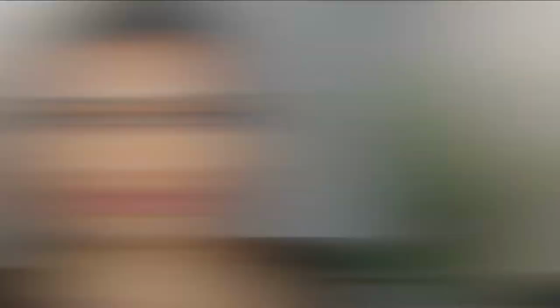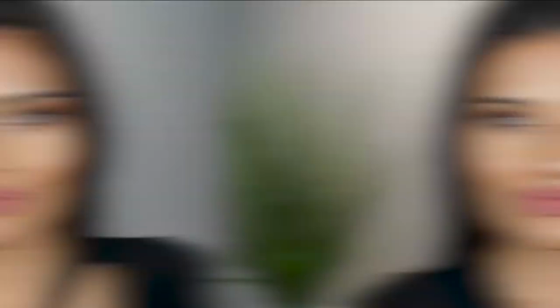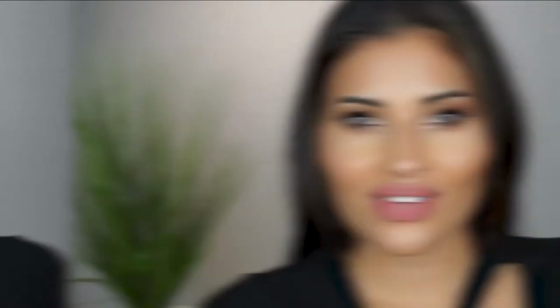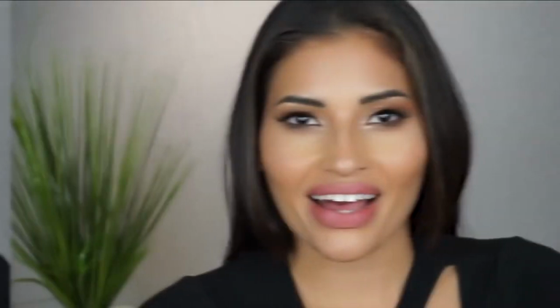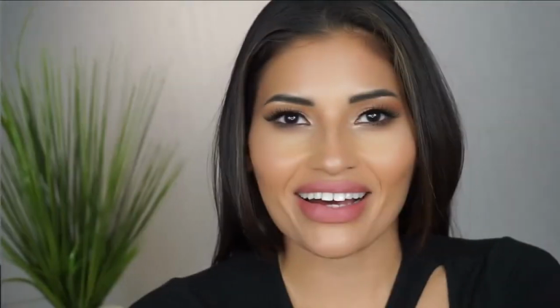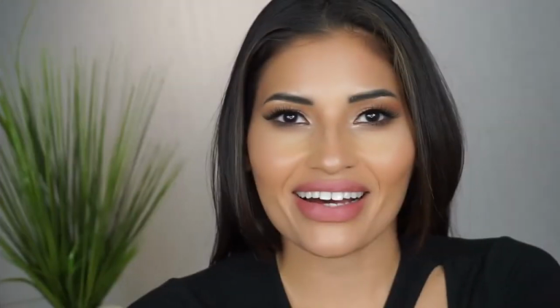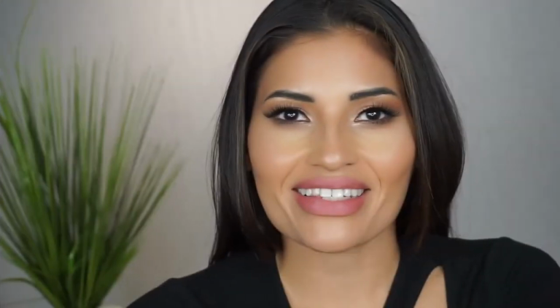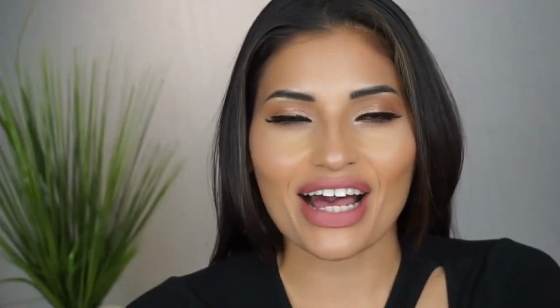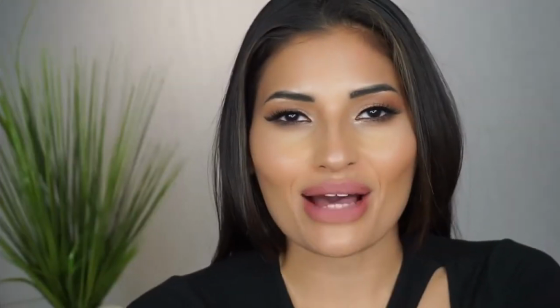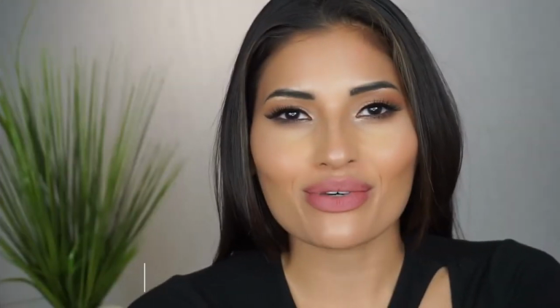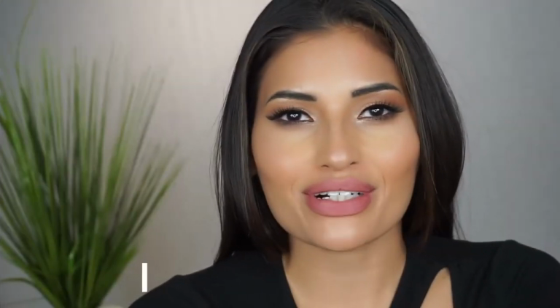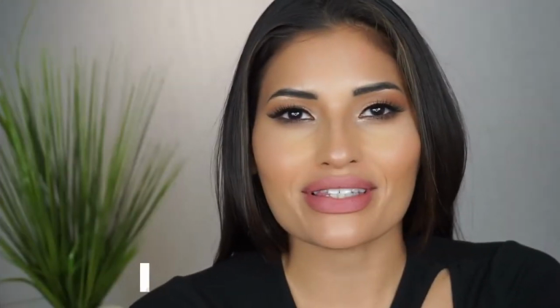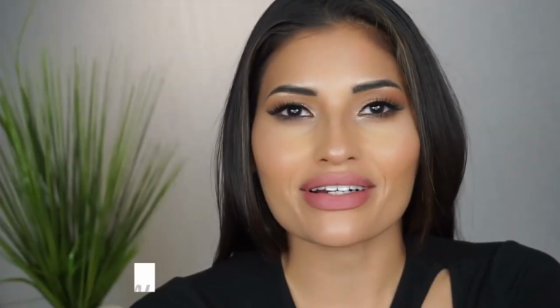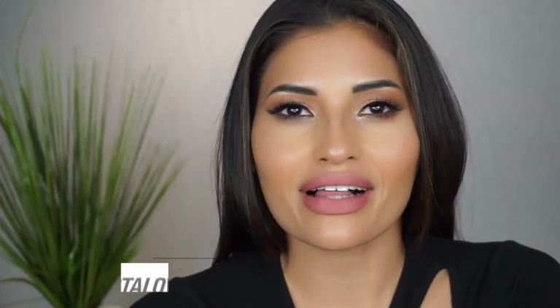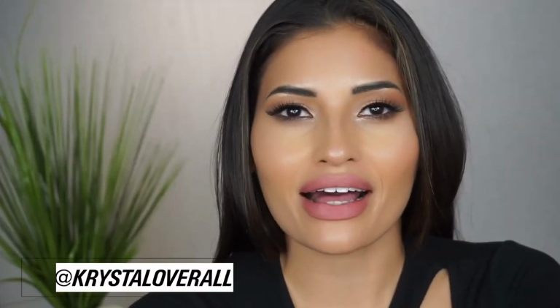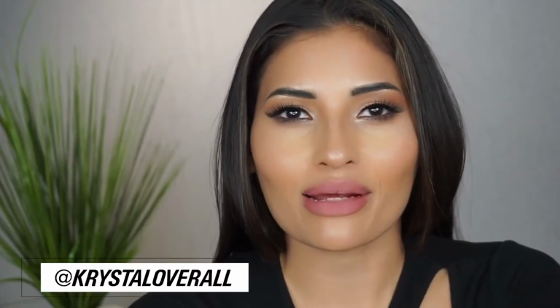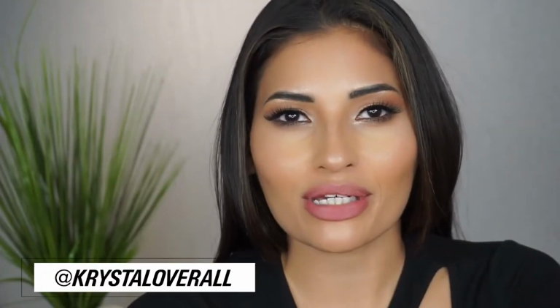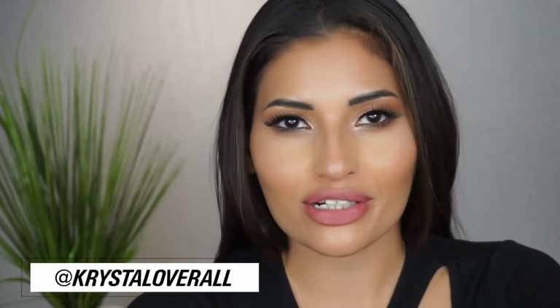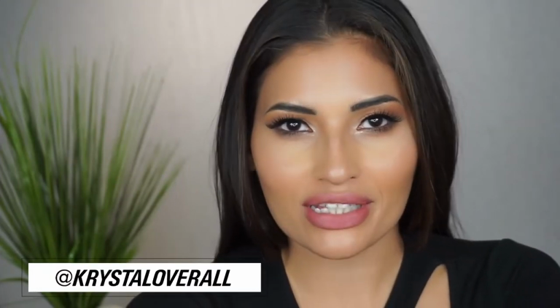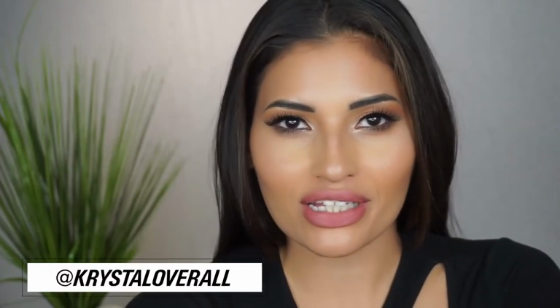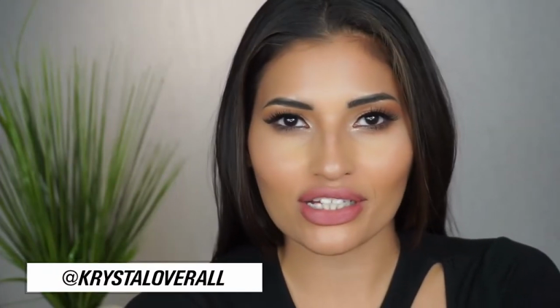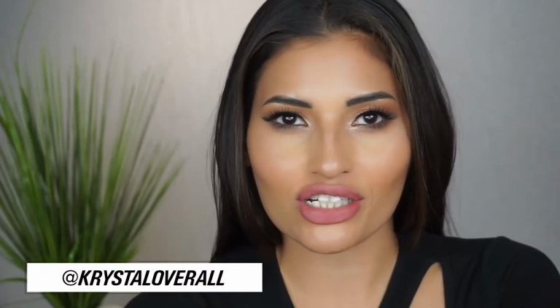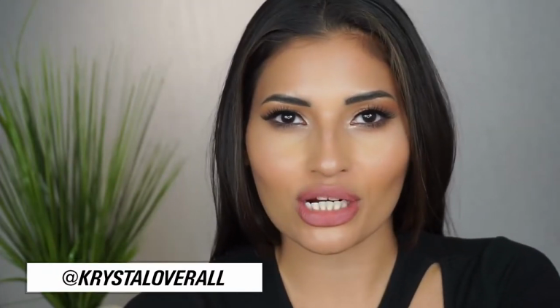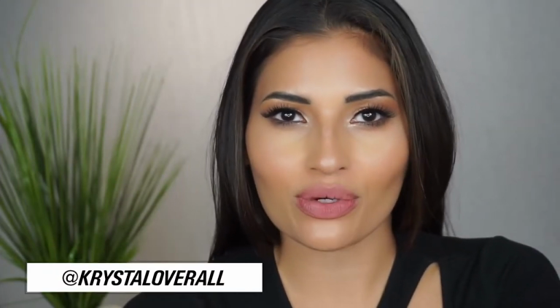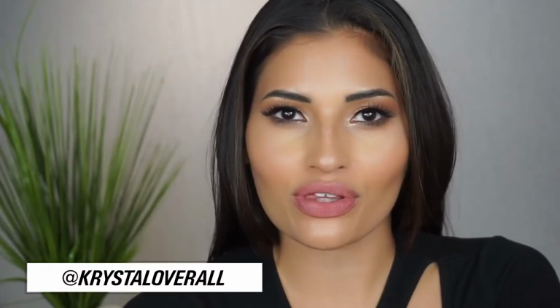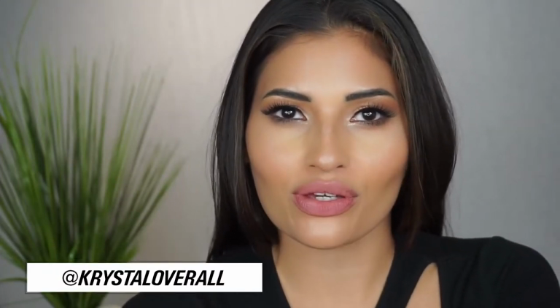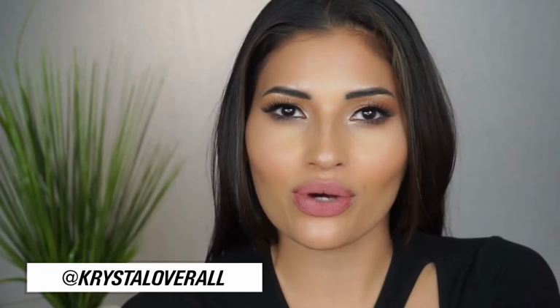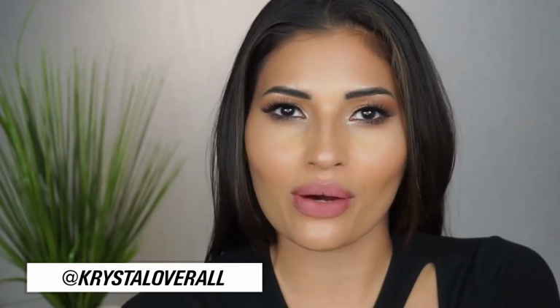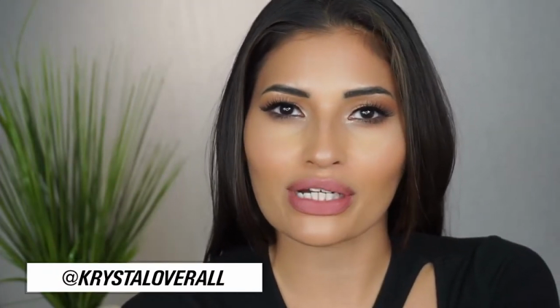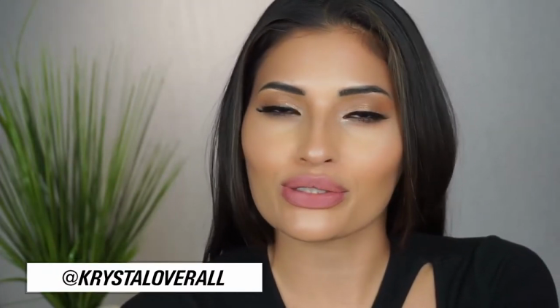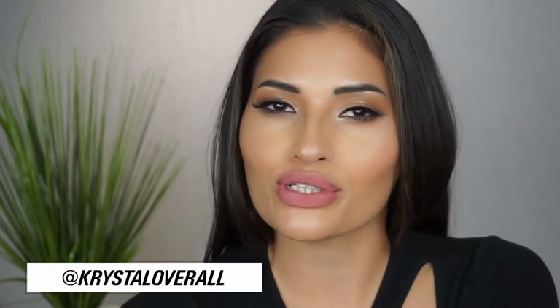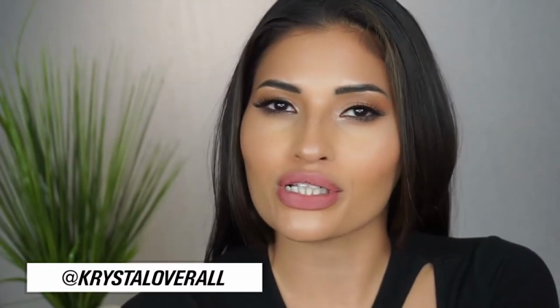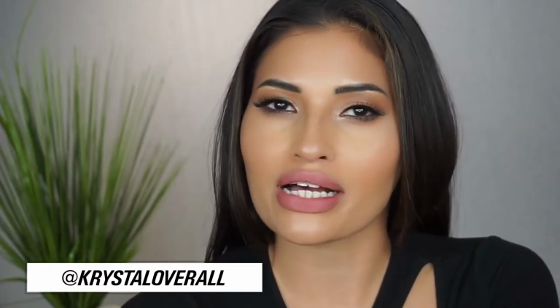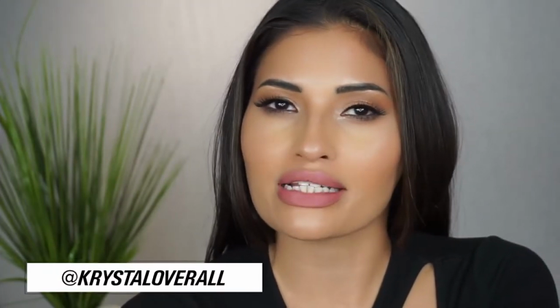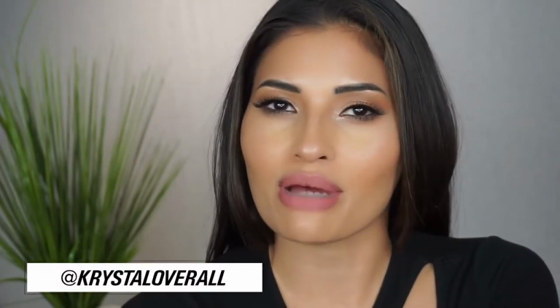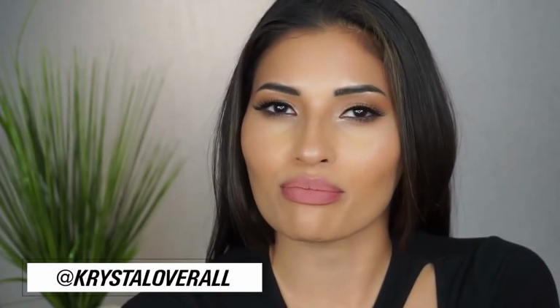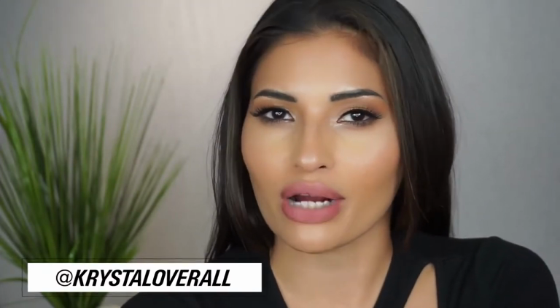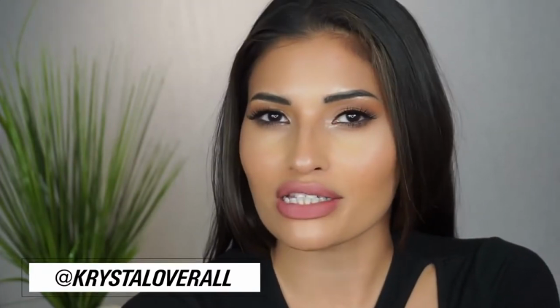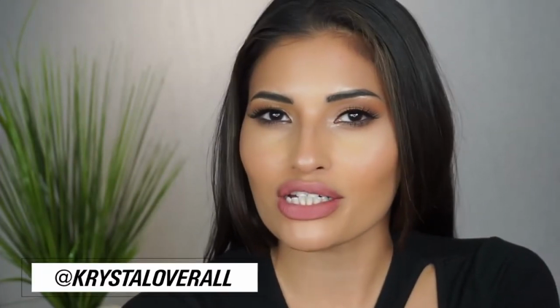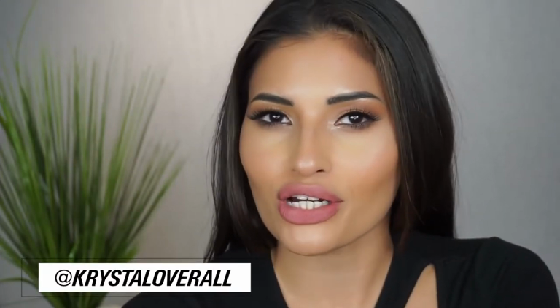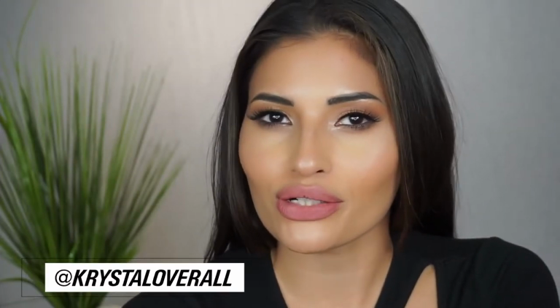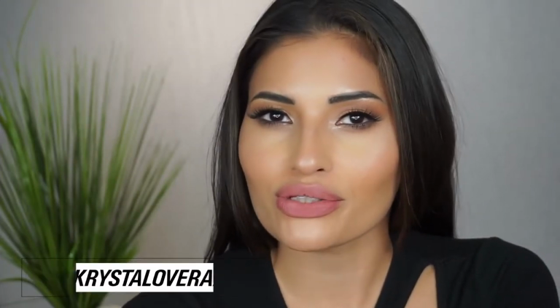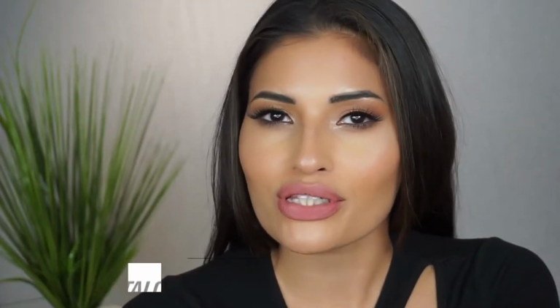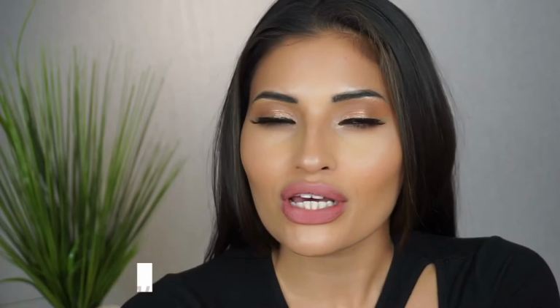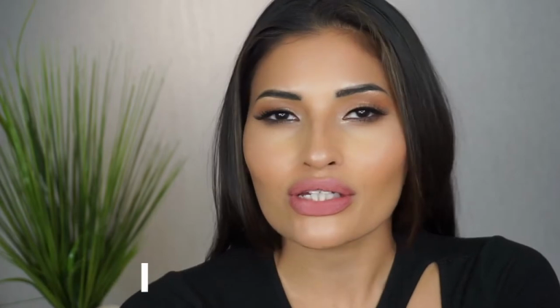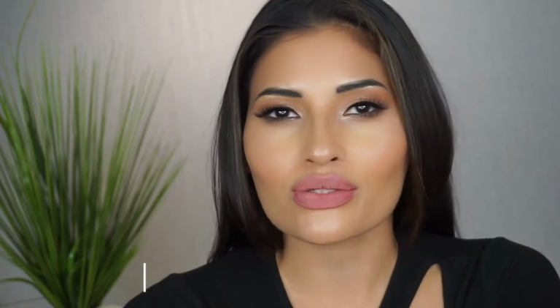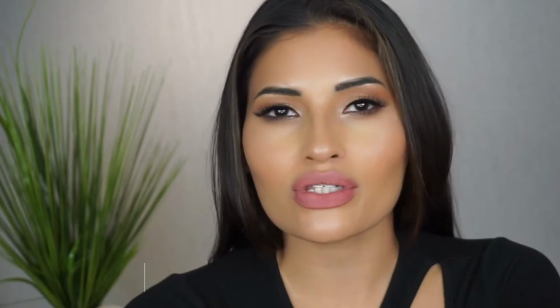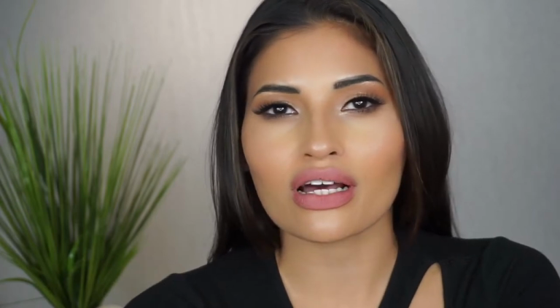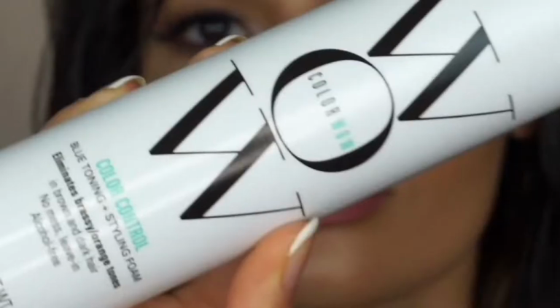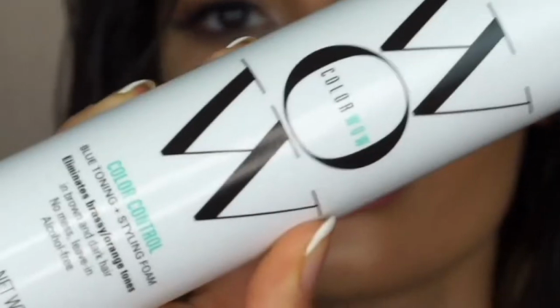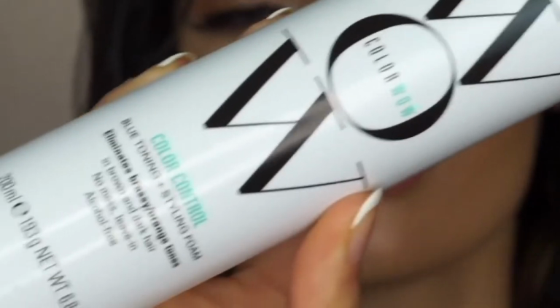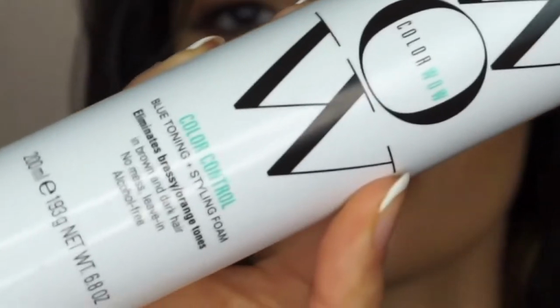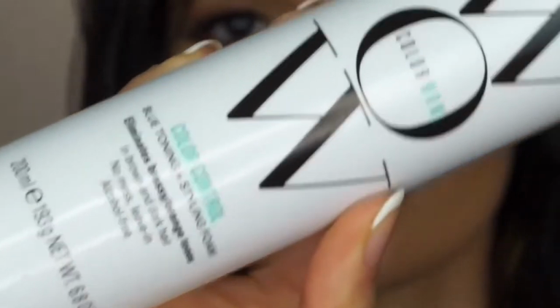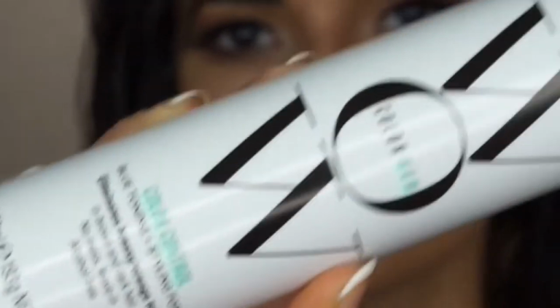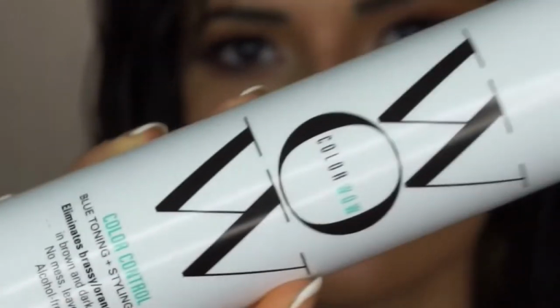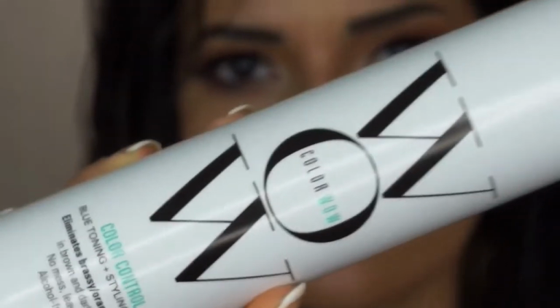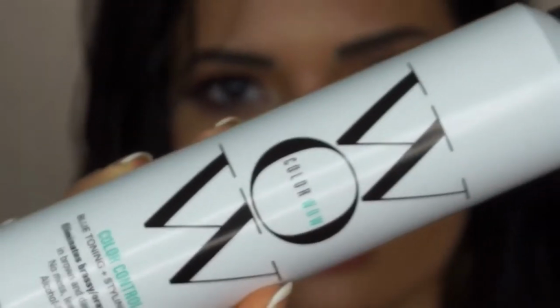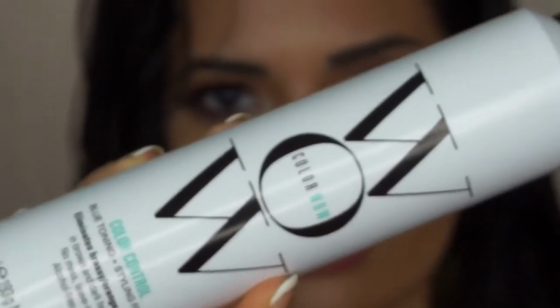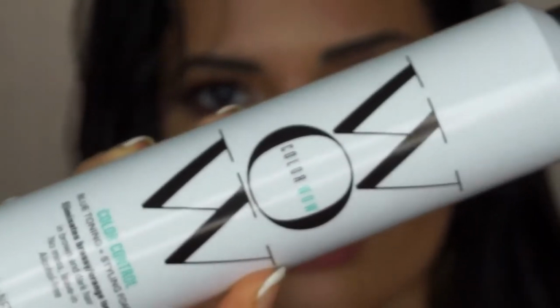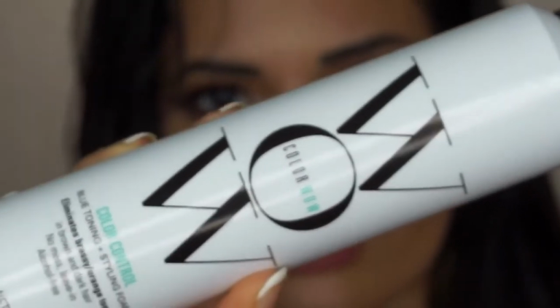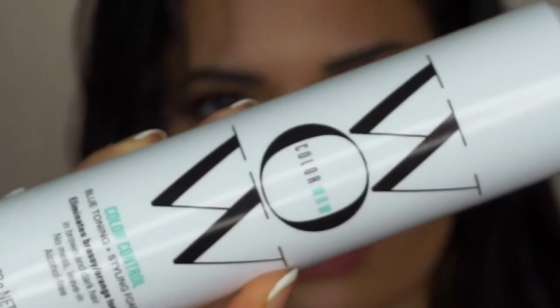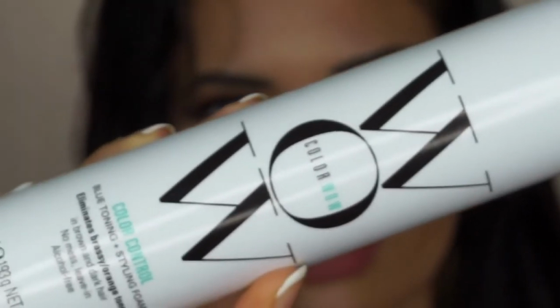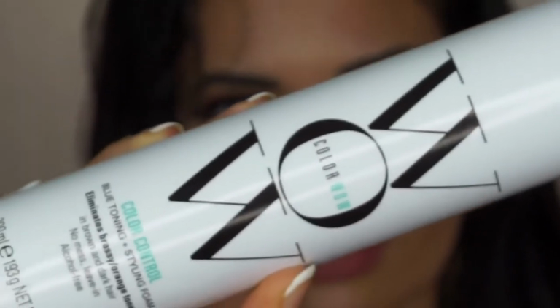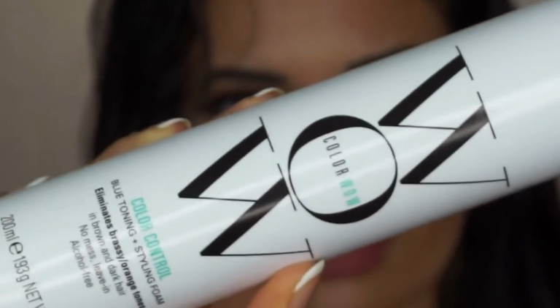Hi guys, I'm Krystal and I'm here today to share with you how I neutralize my brassy tones using Color Wilds blue toning and styling.